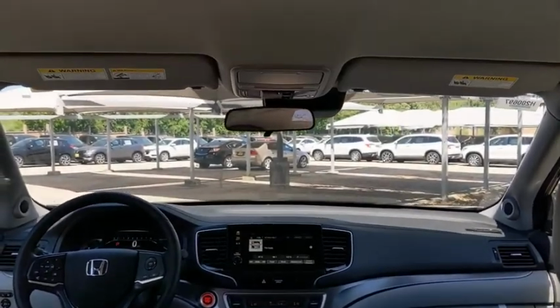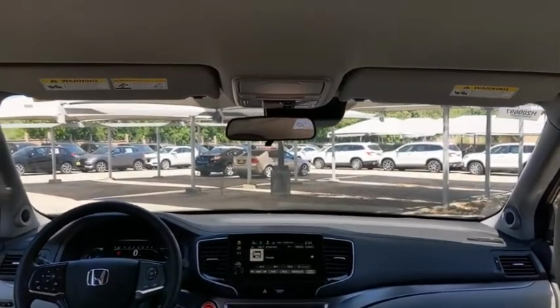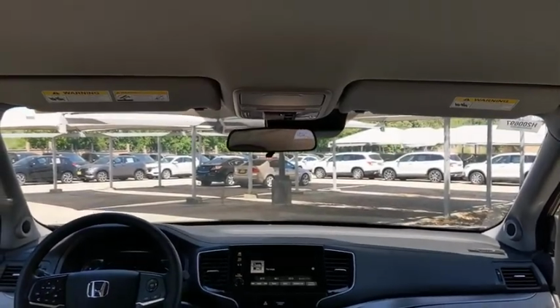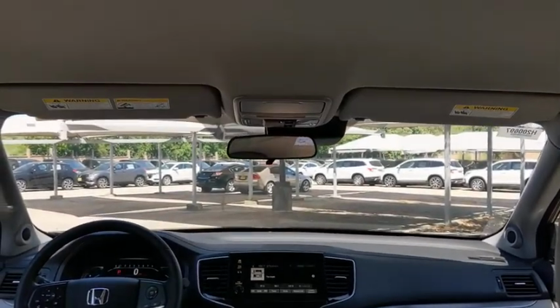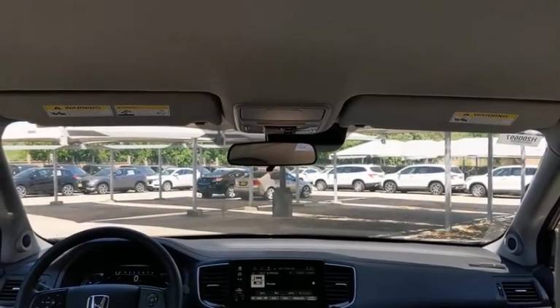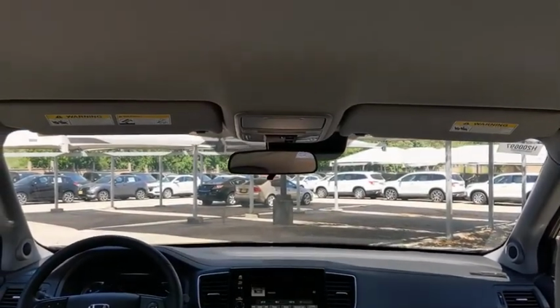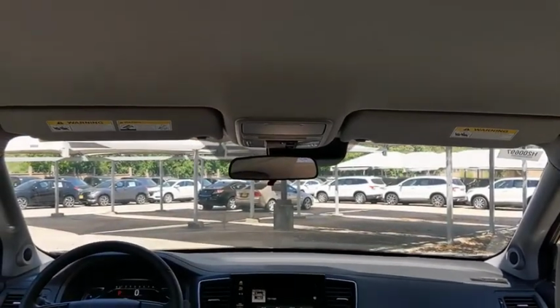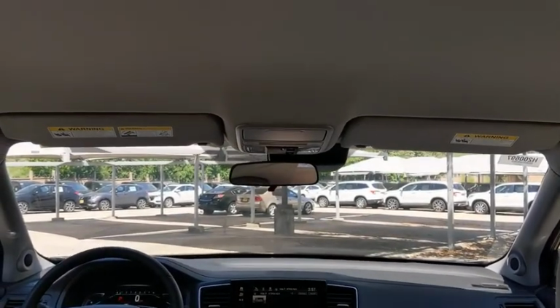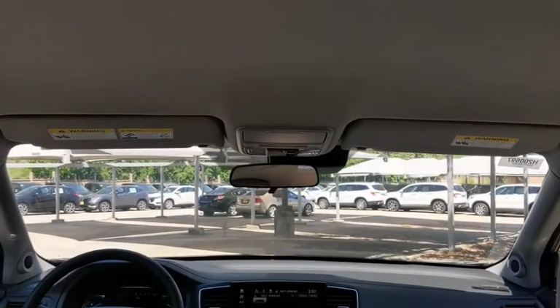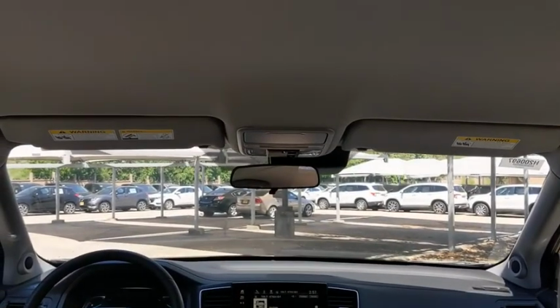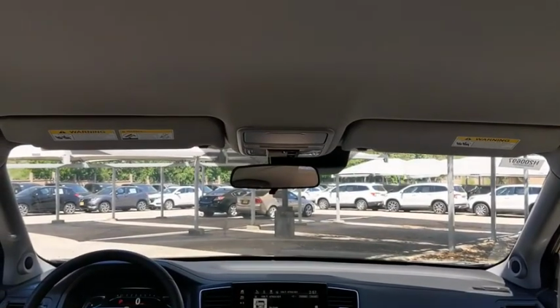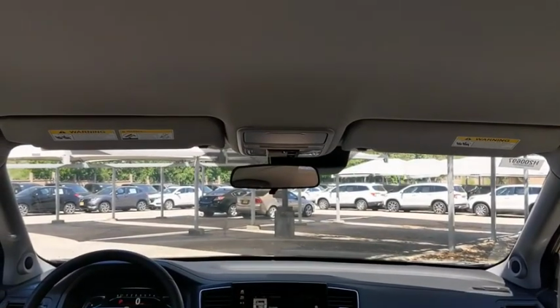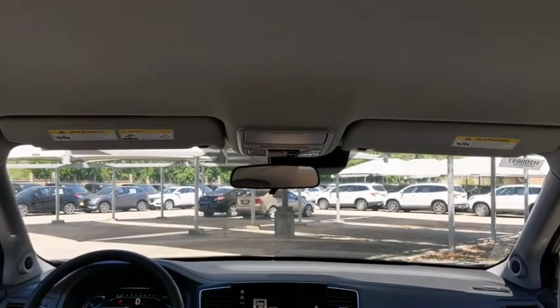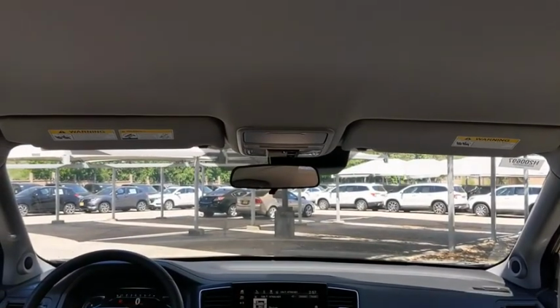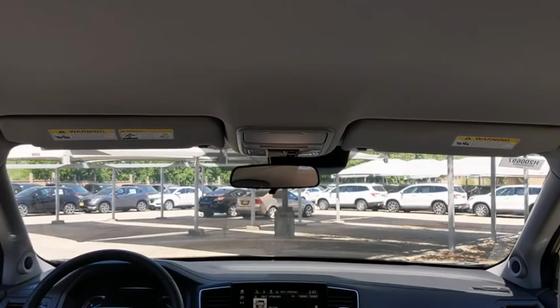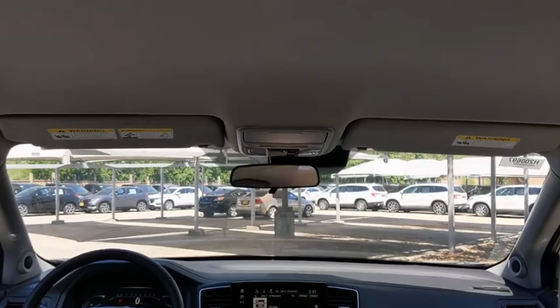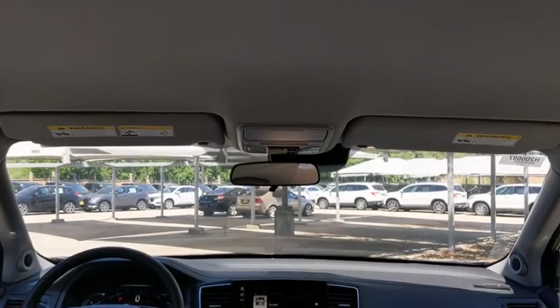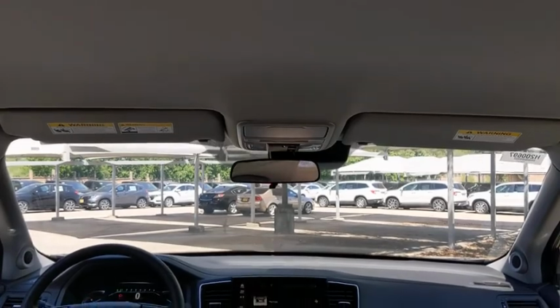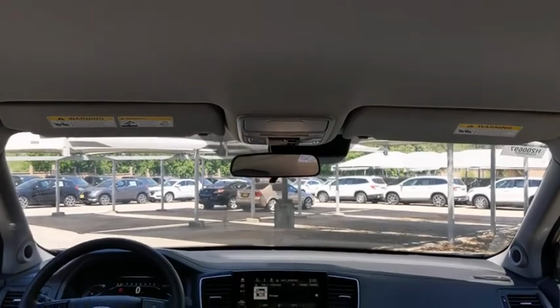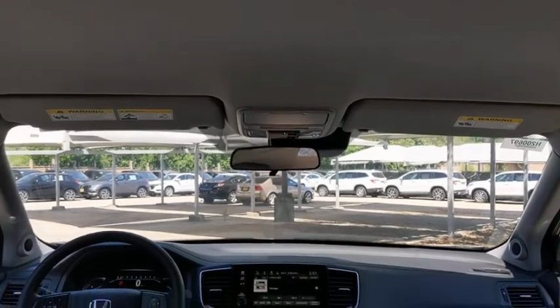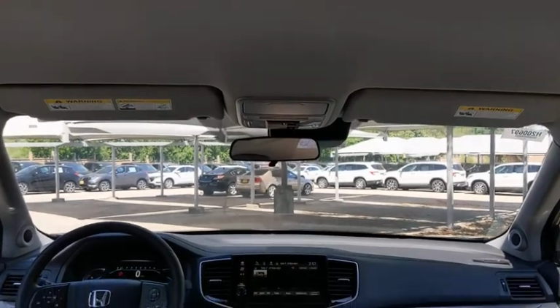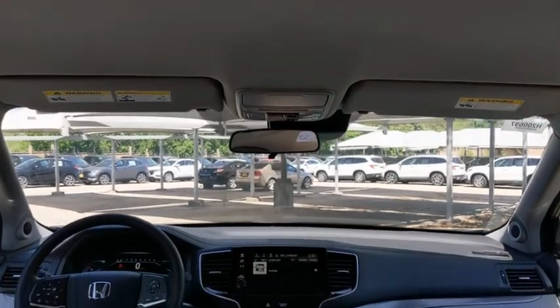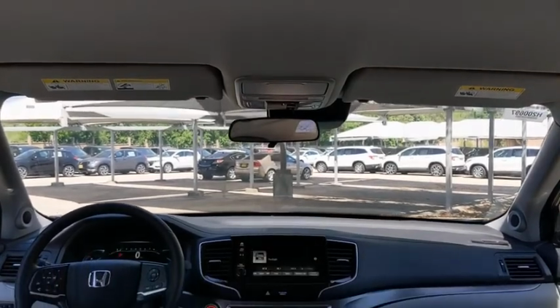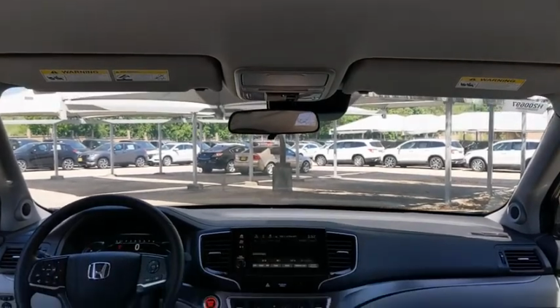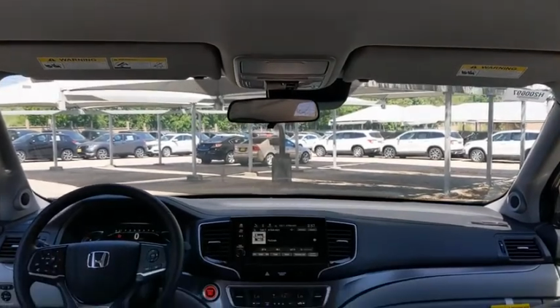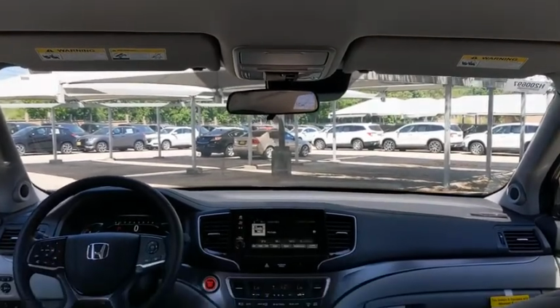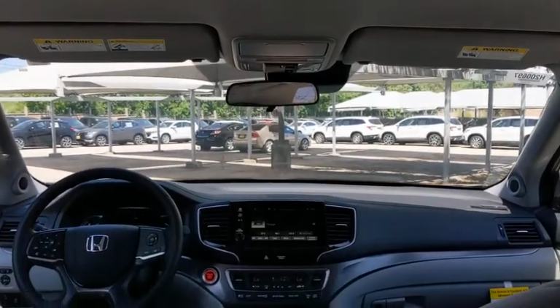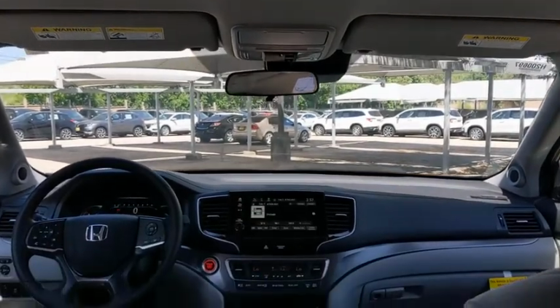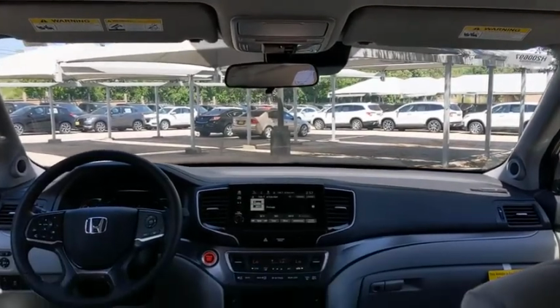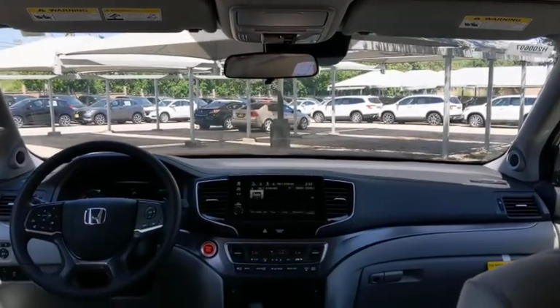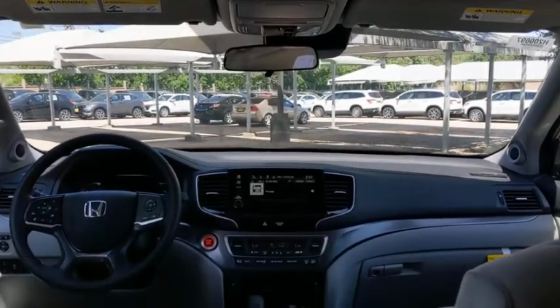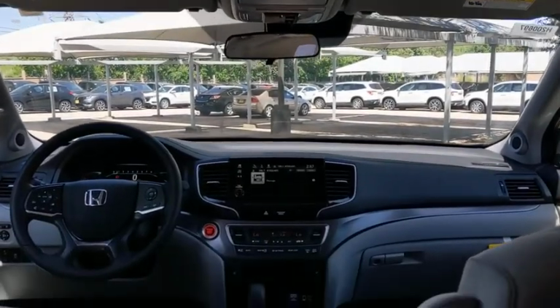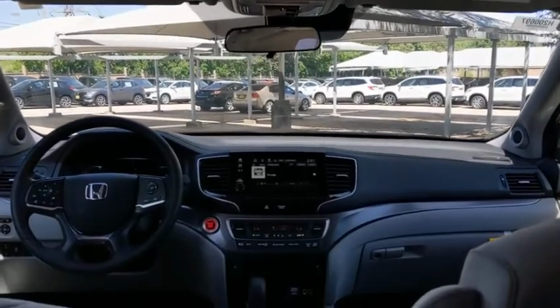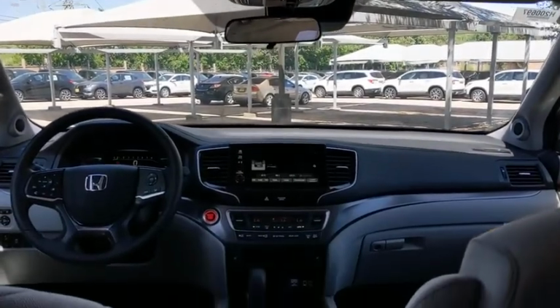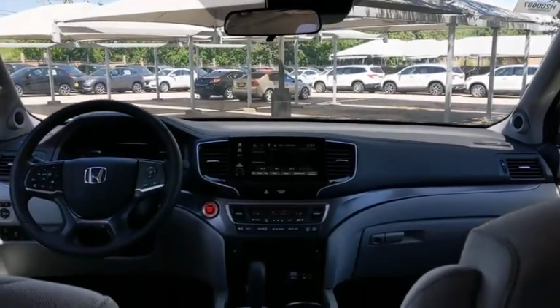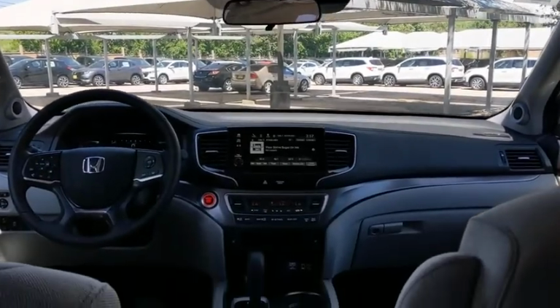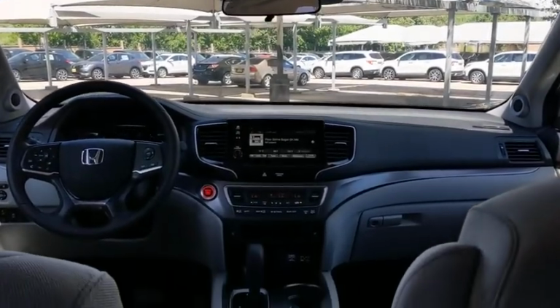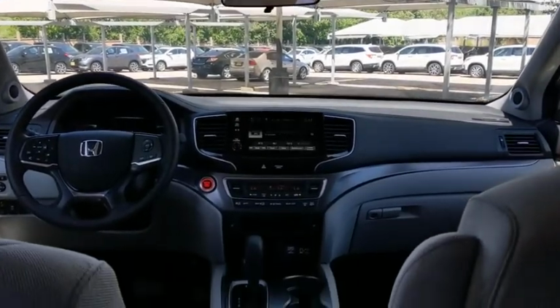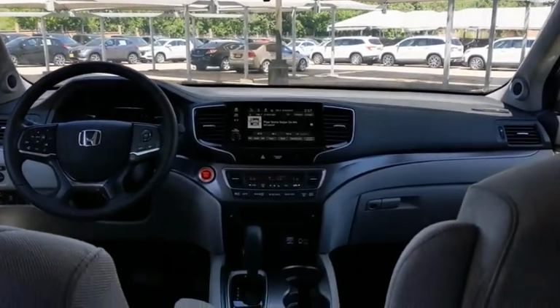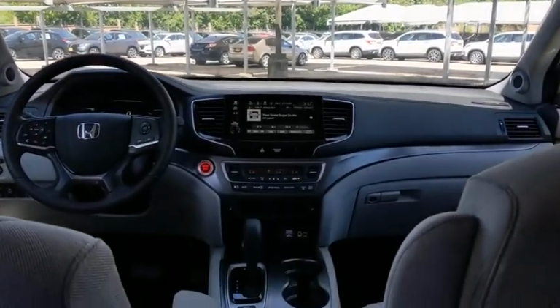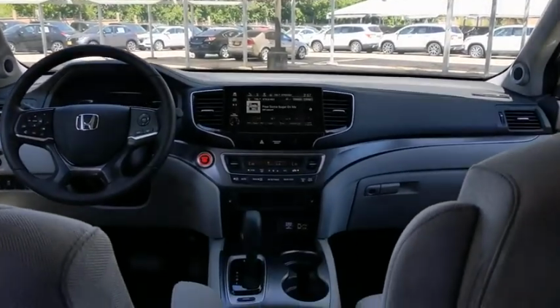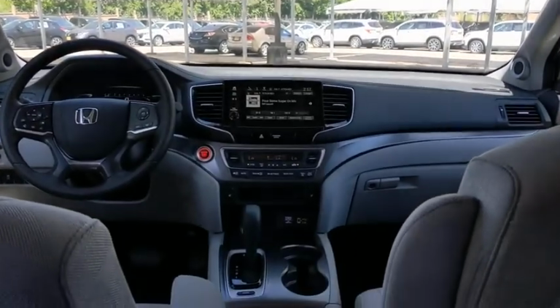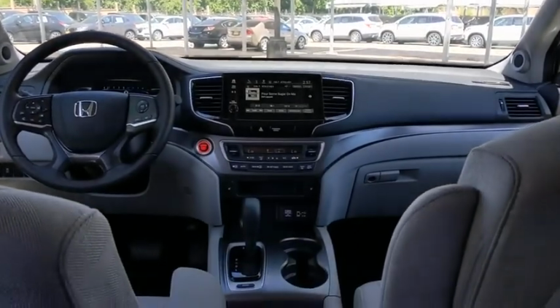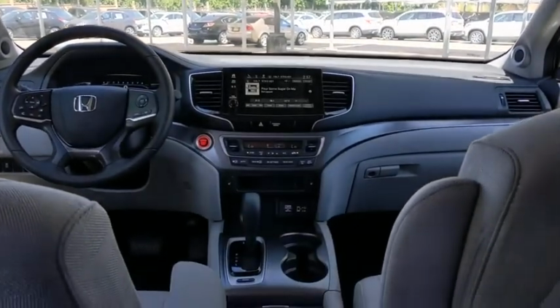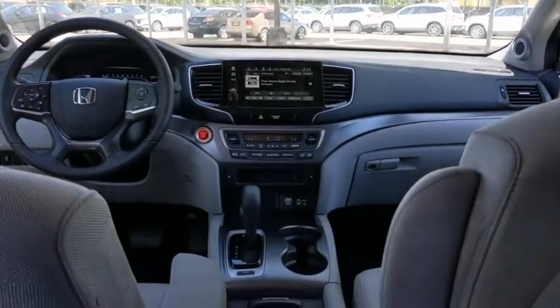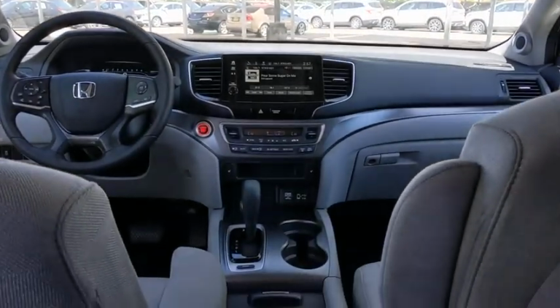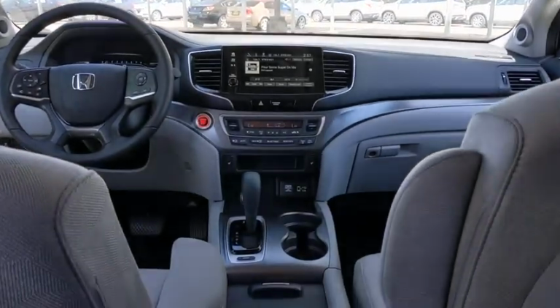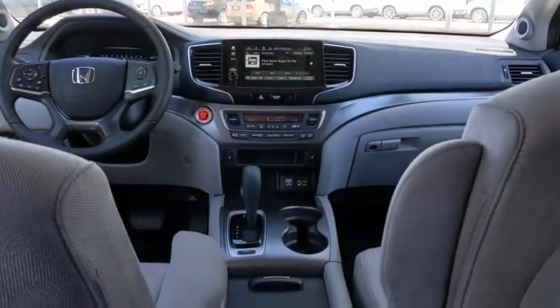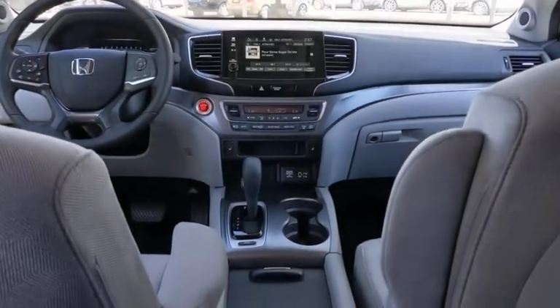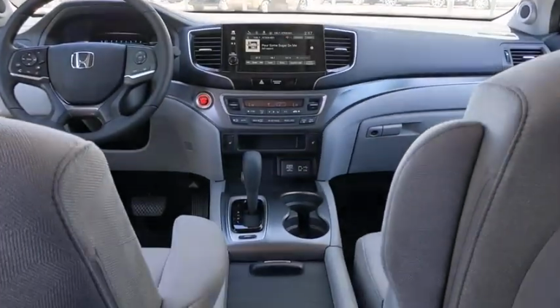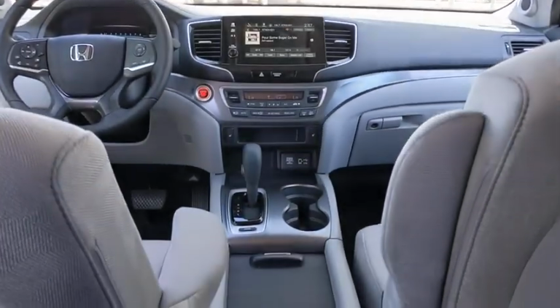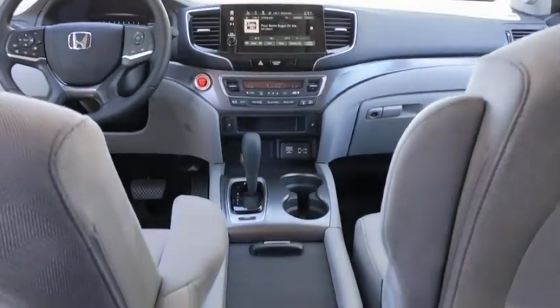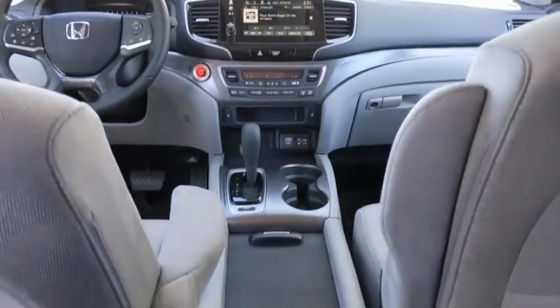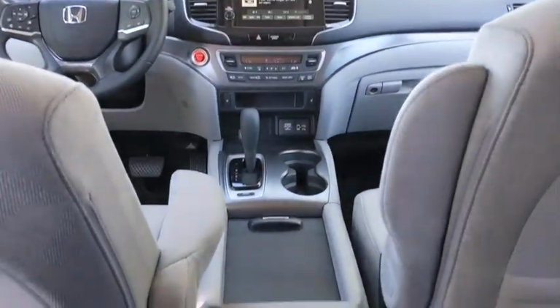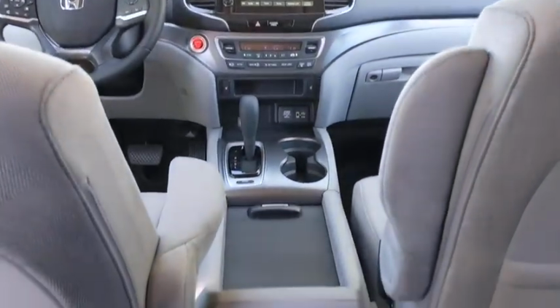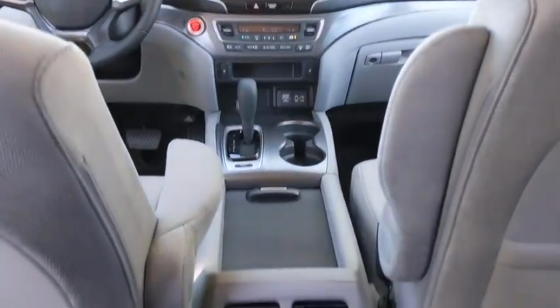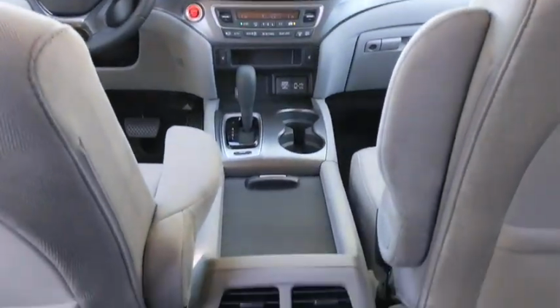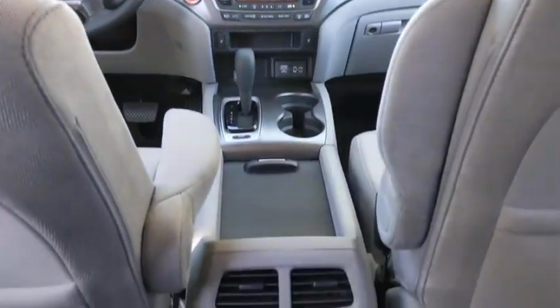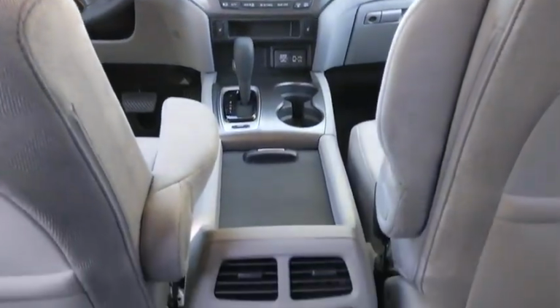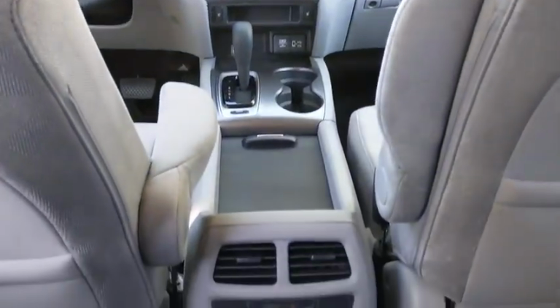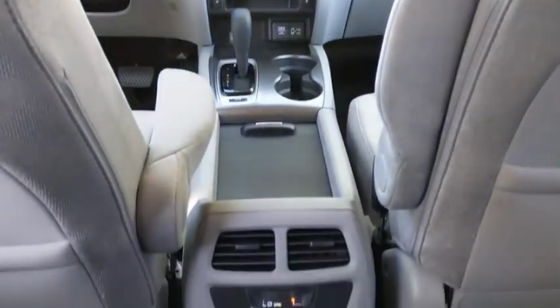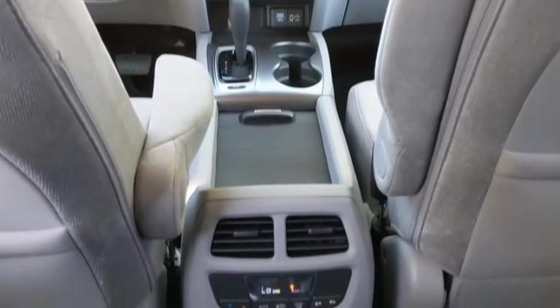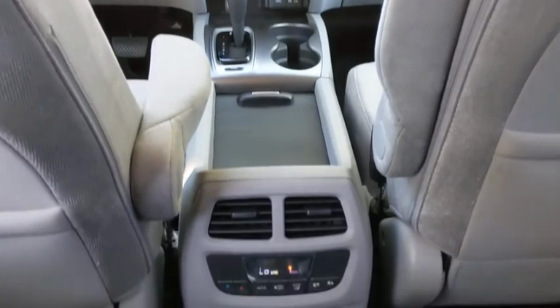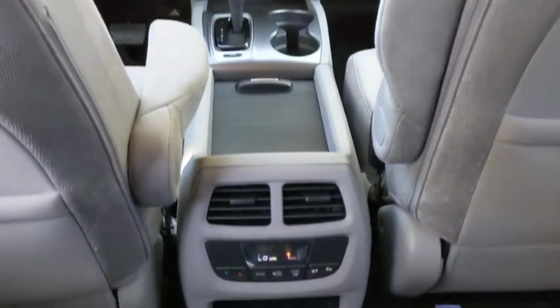Front wheel drive, cruise control, aluminum wheels, four-wheel disc brakes, keyless start, floor mats, rear defrost.